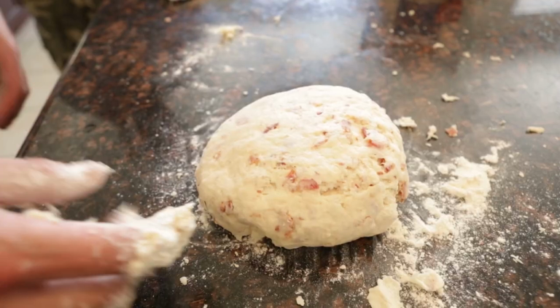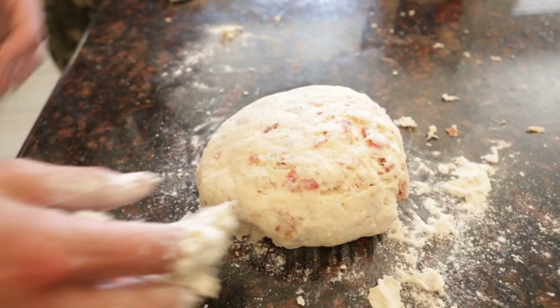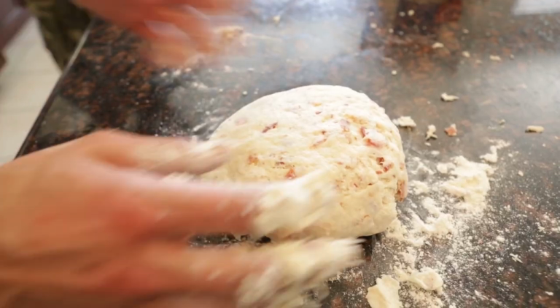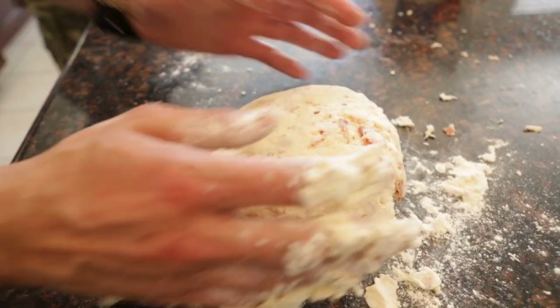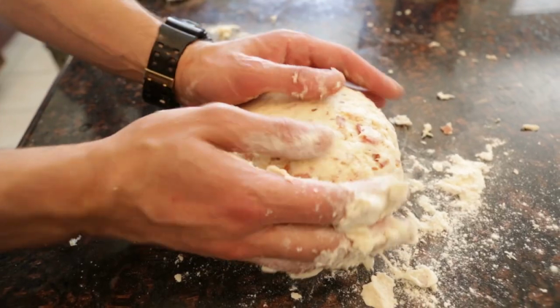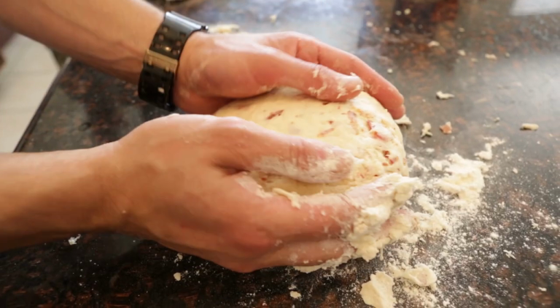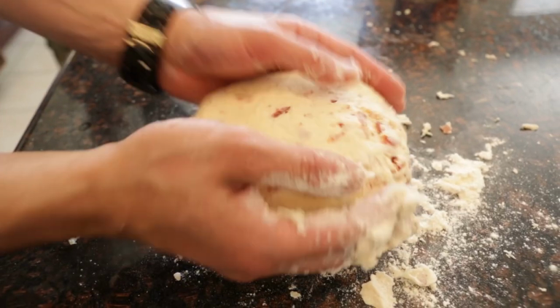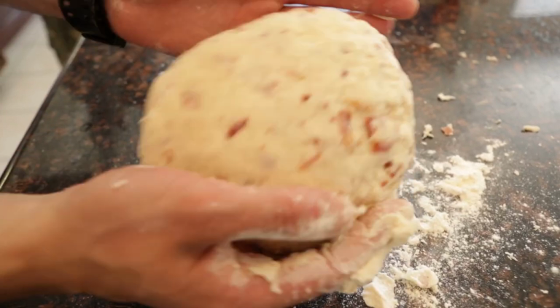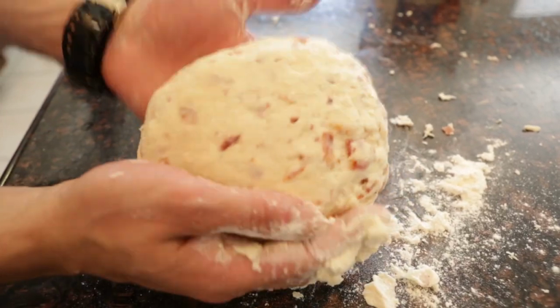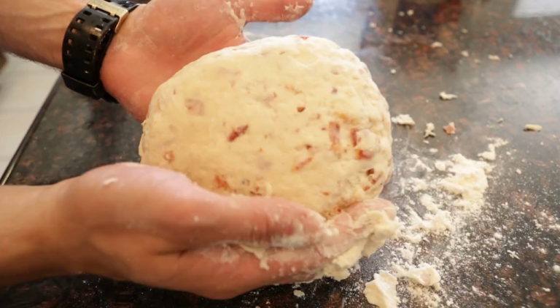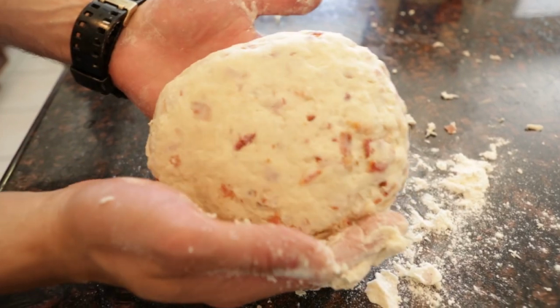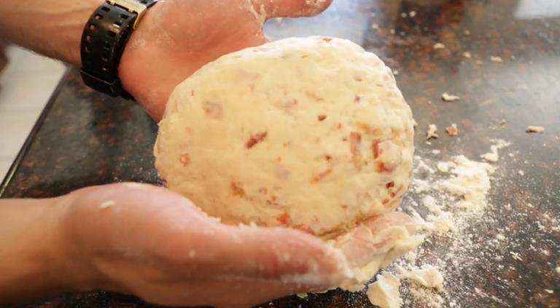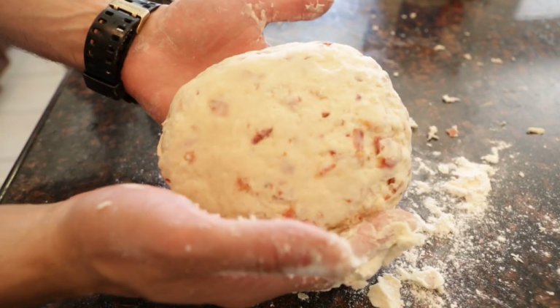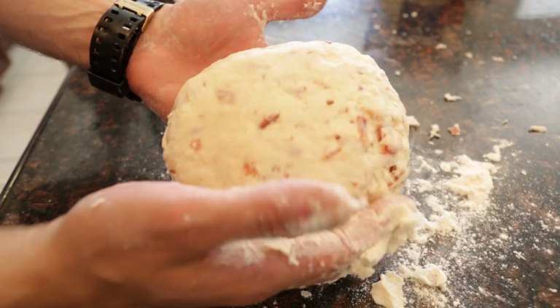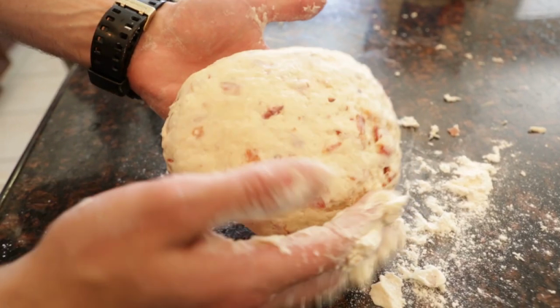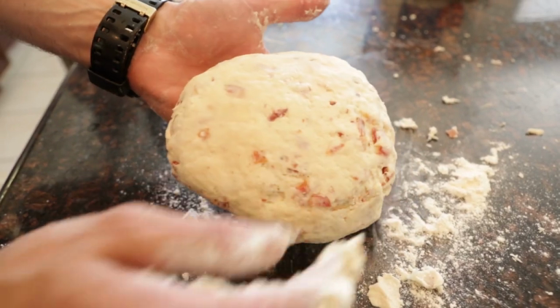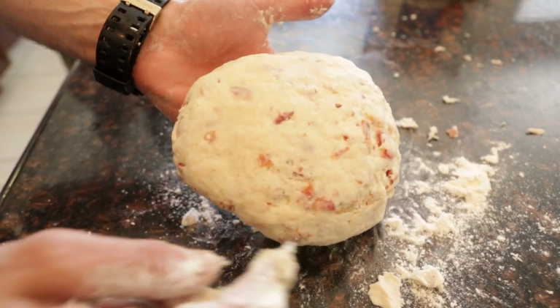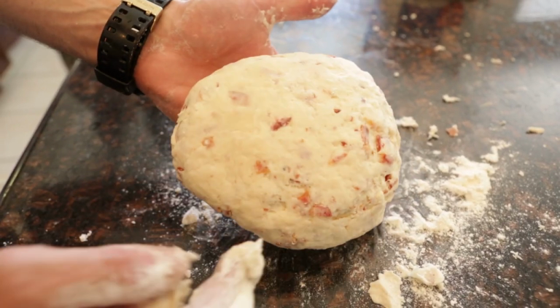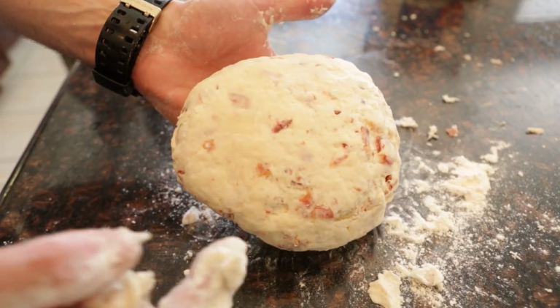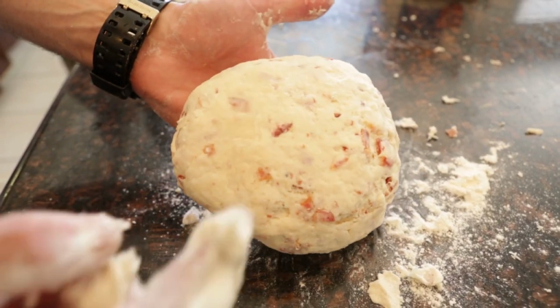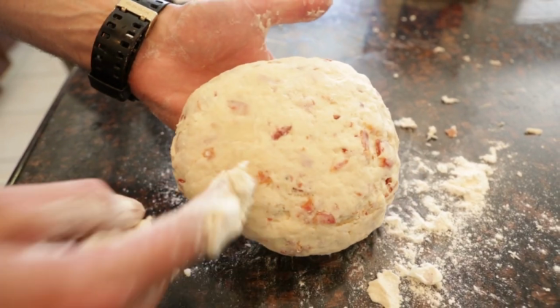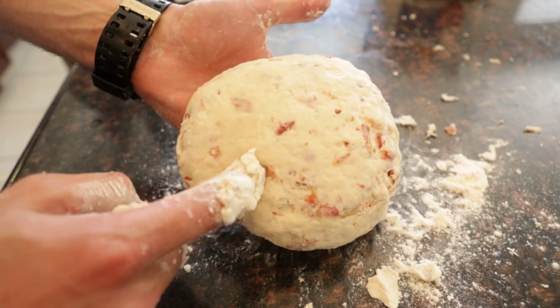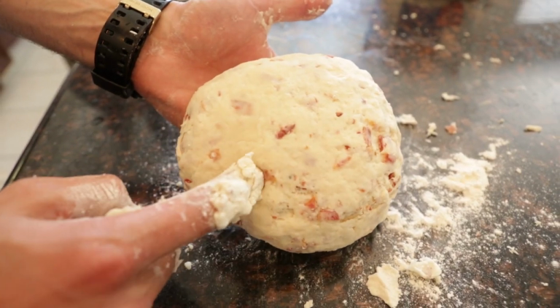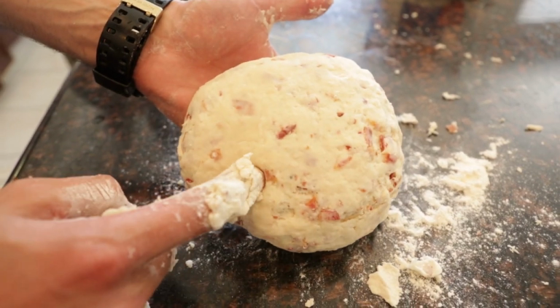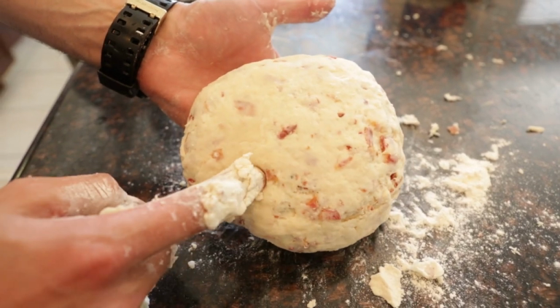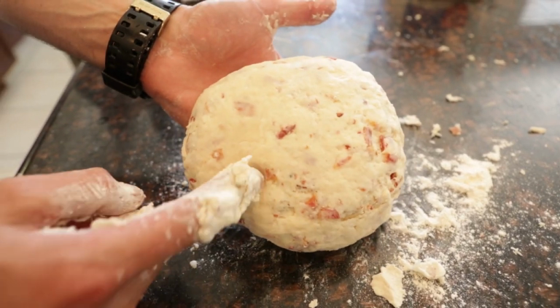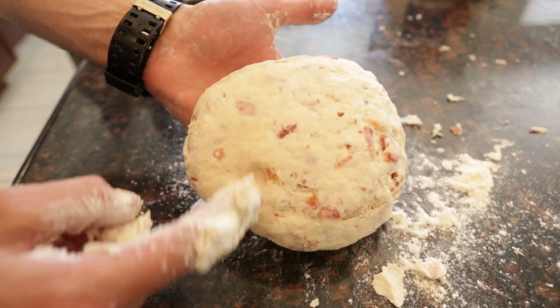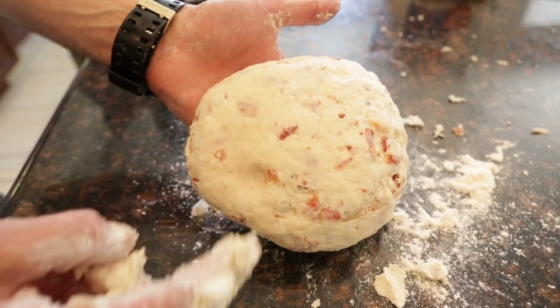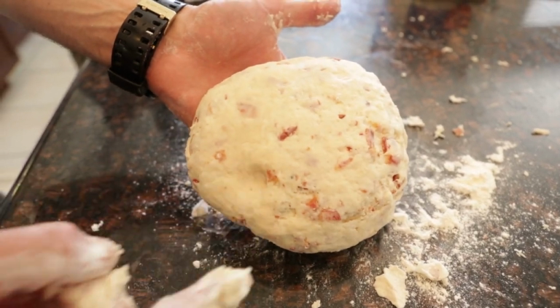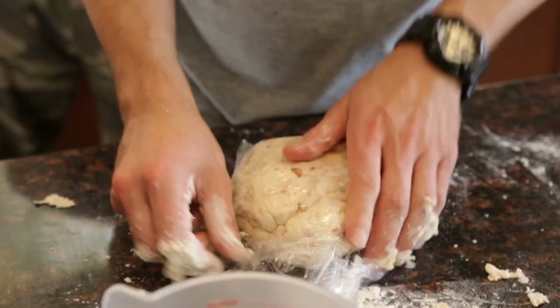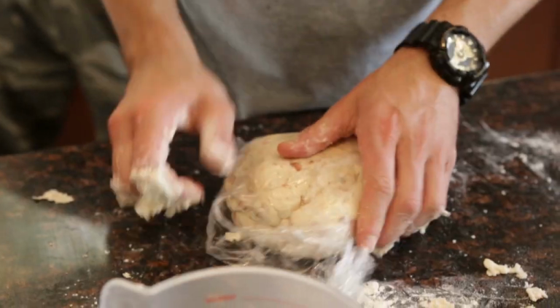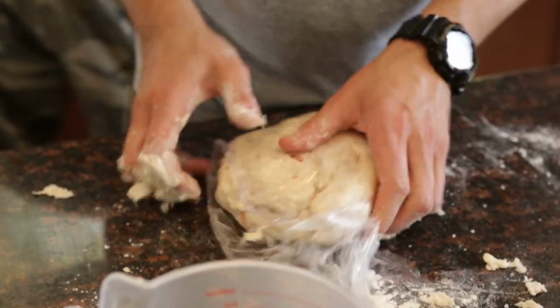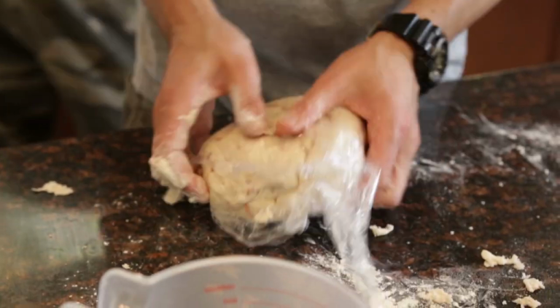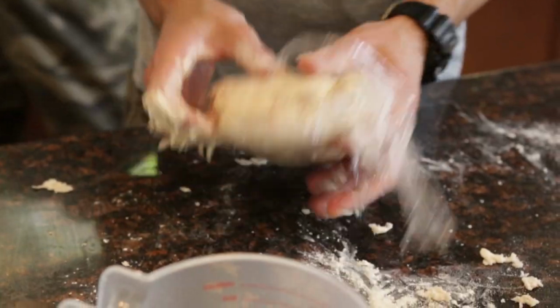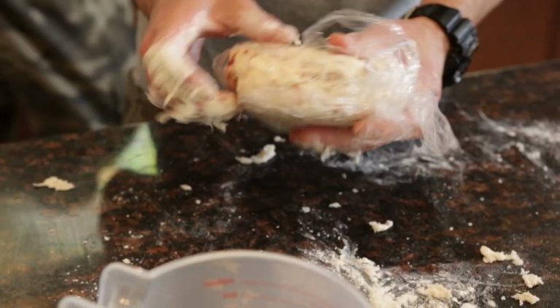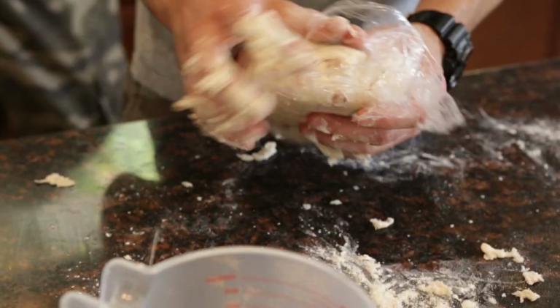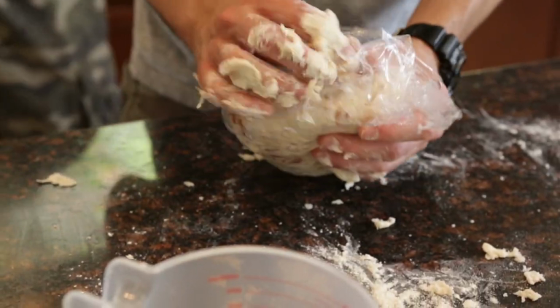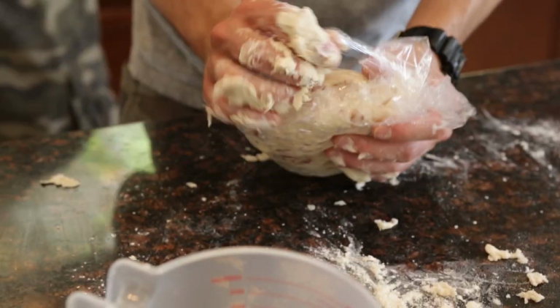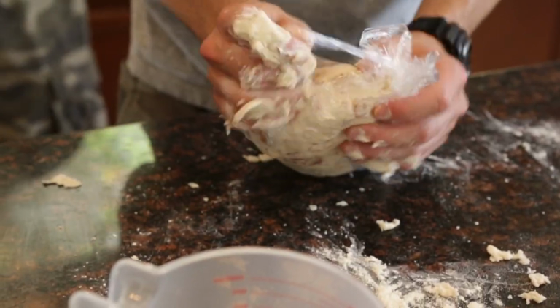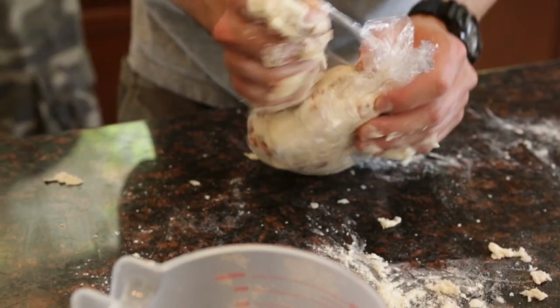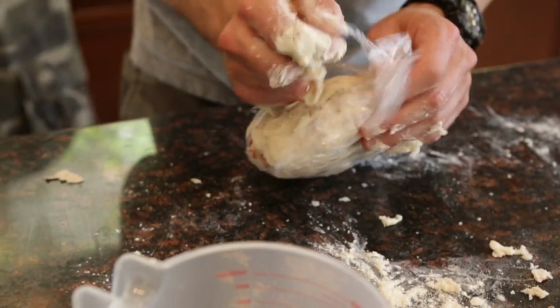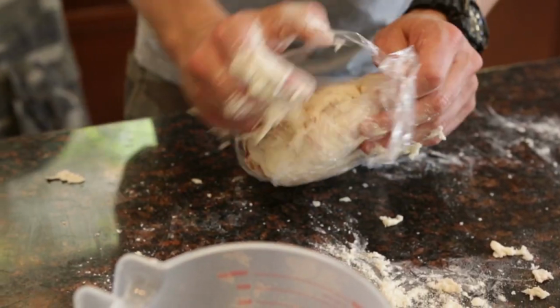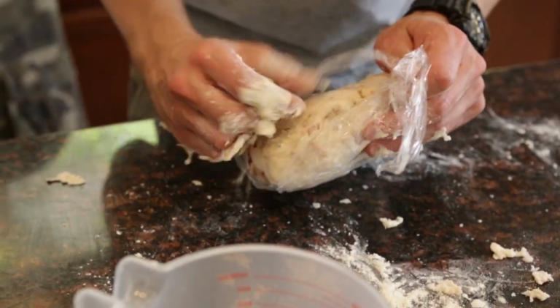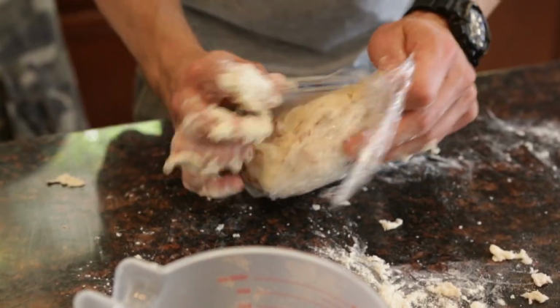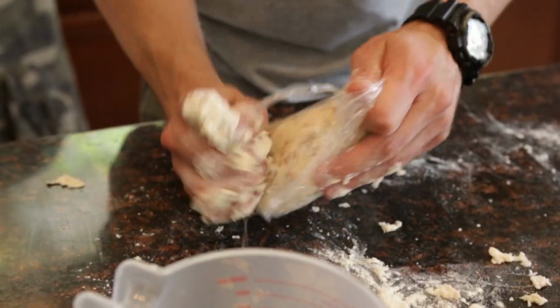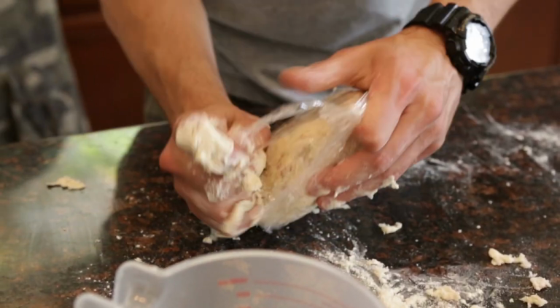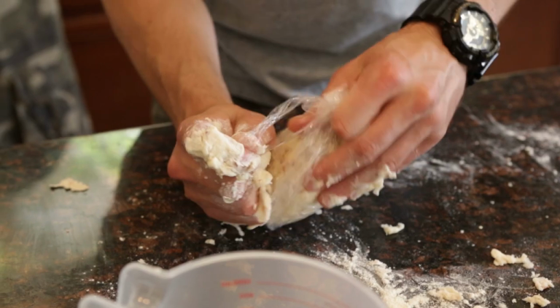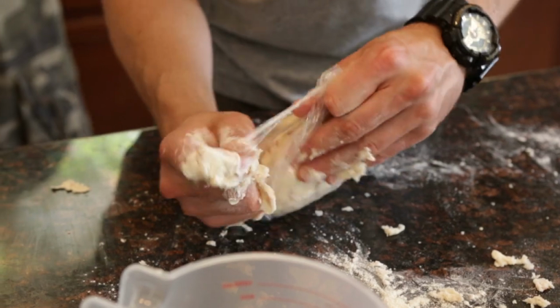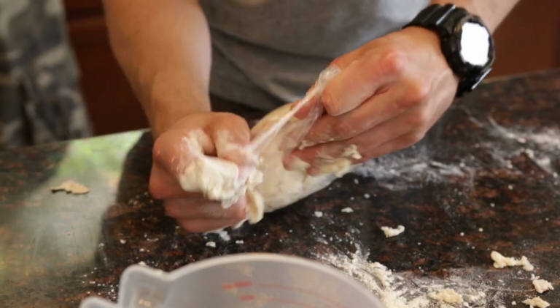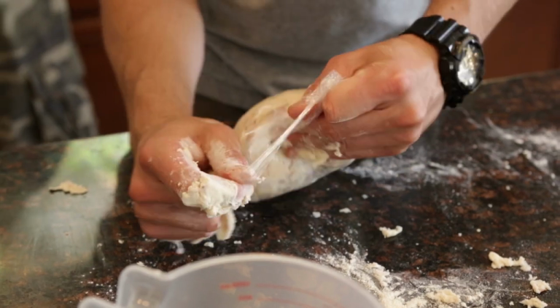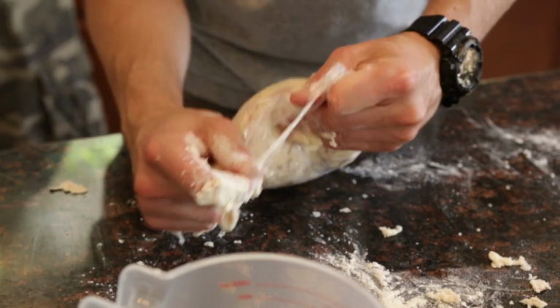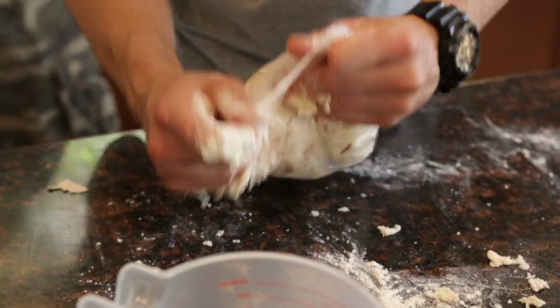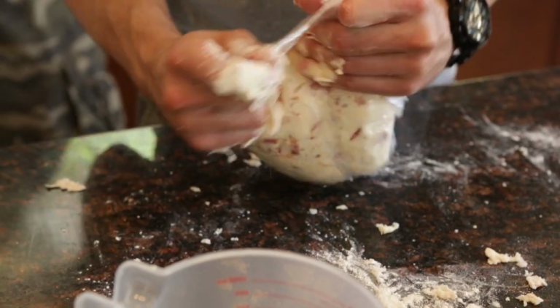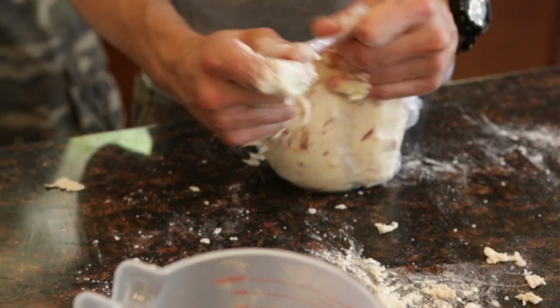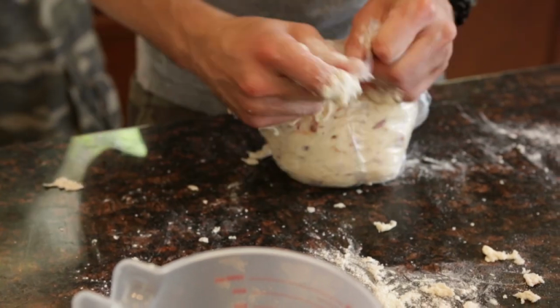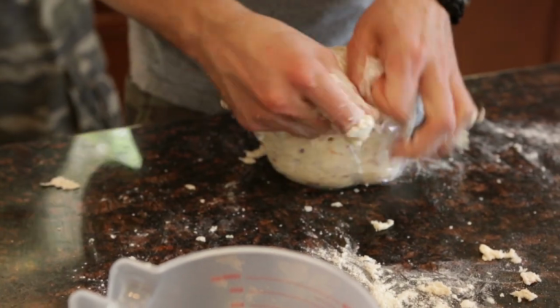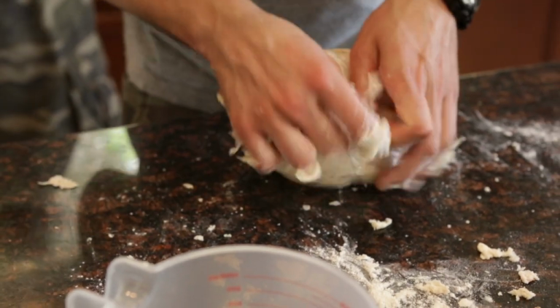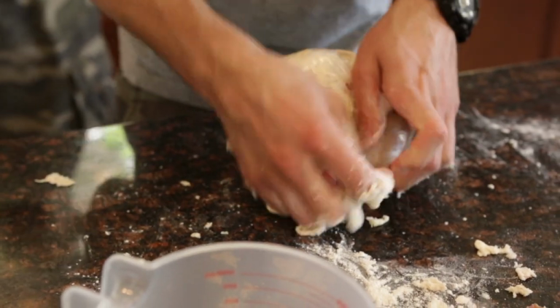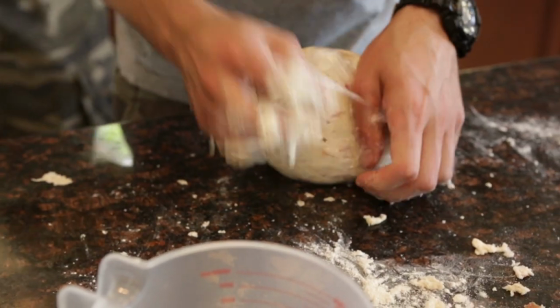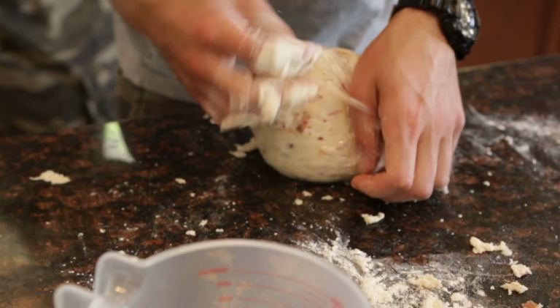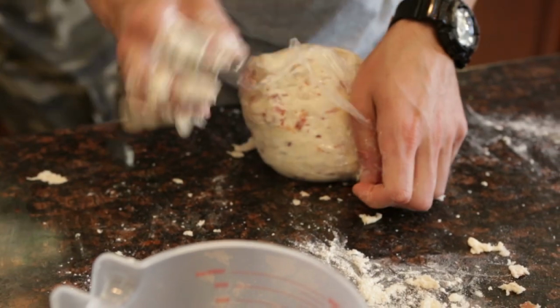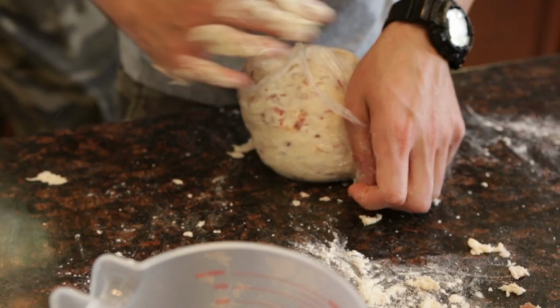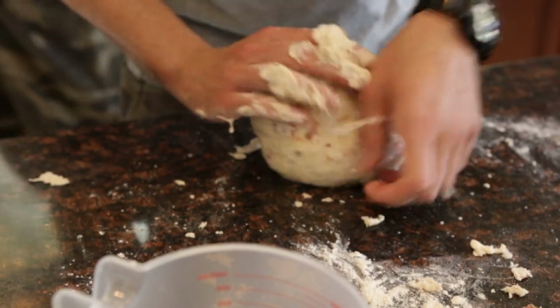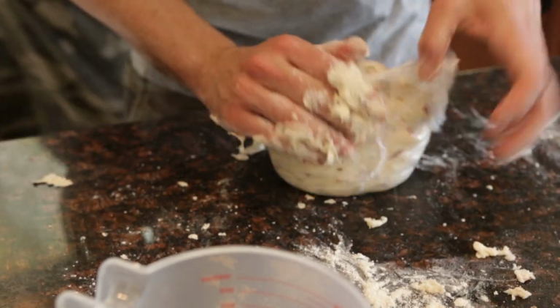This is what we're looking for. Once you achieve this consistency, wrap it in saran wrap or plastic wrap and throw it in the fridge until you're ready to build.